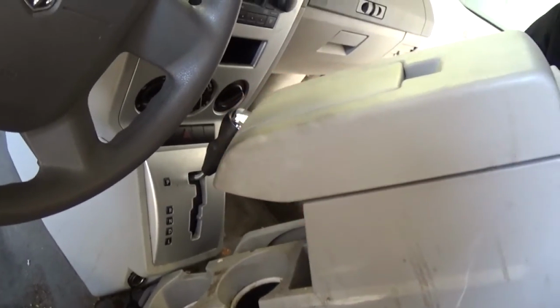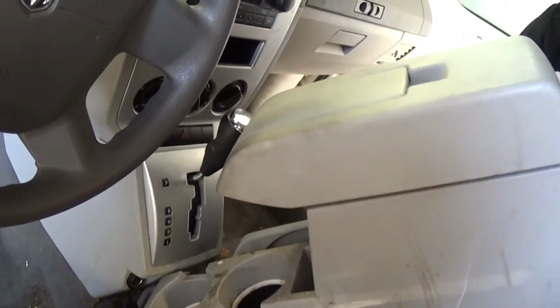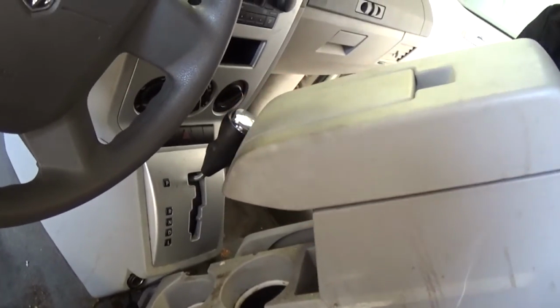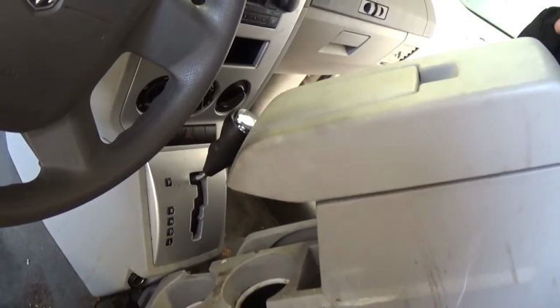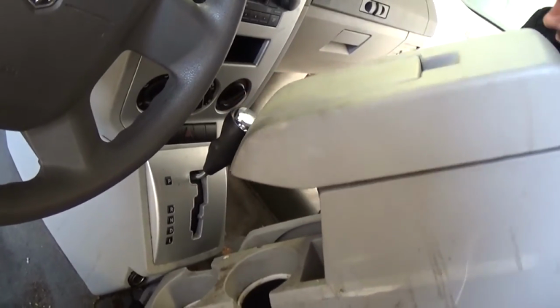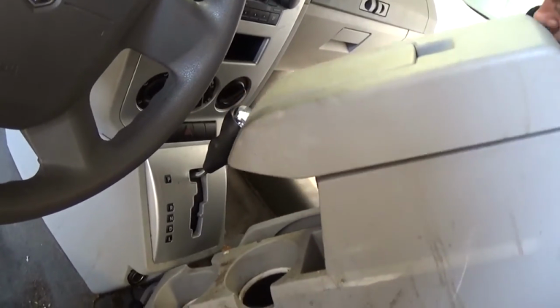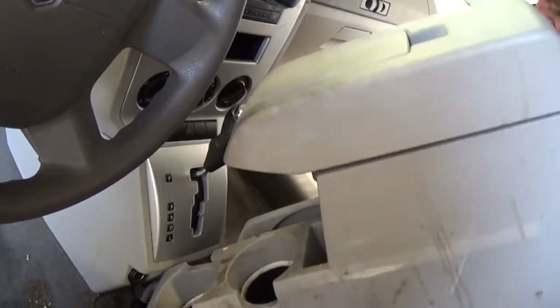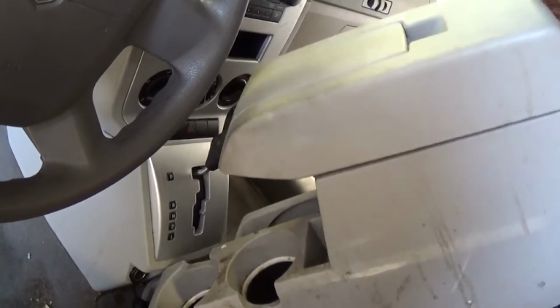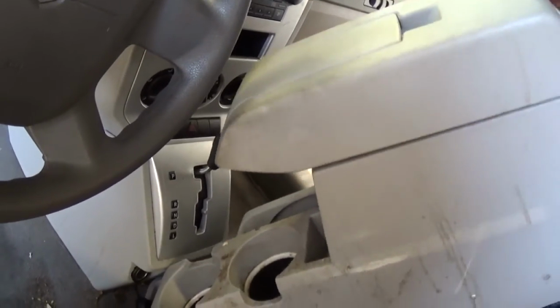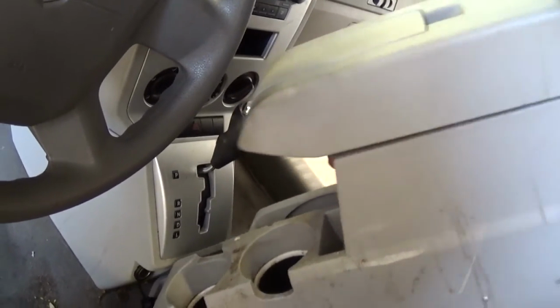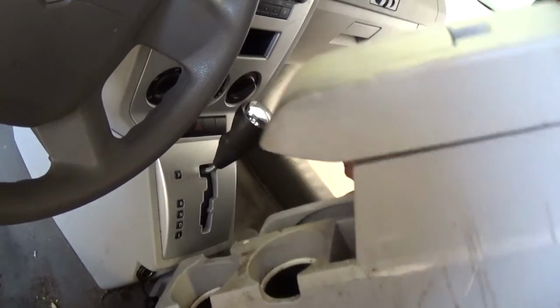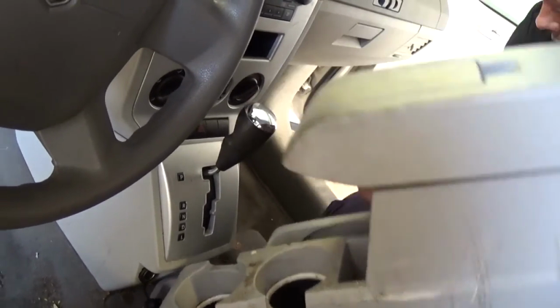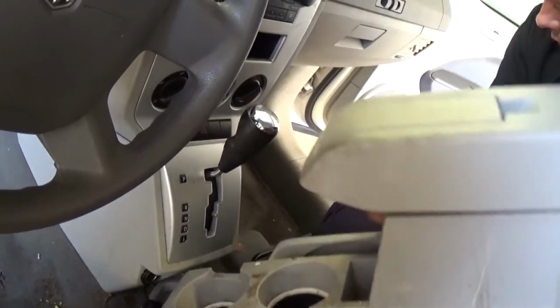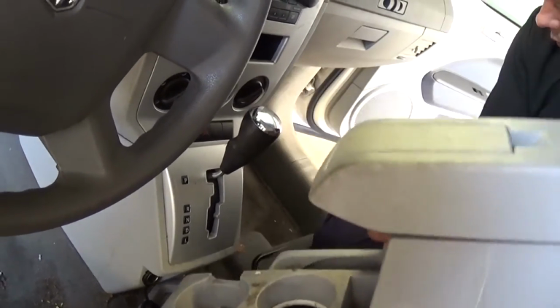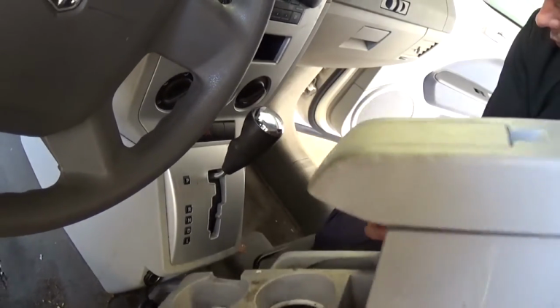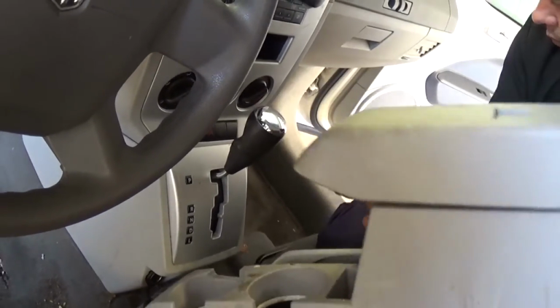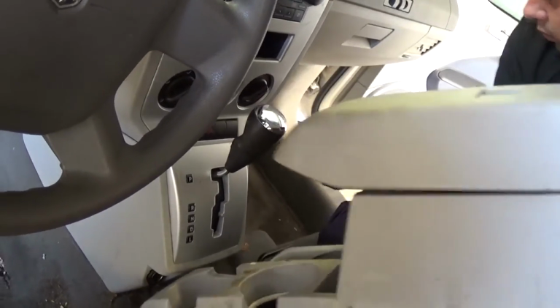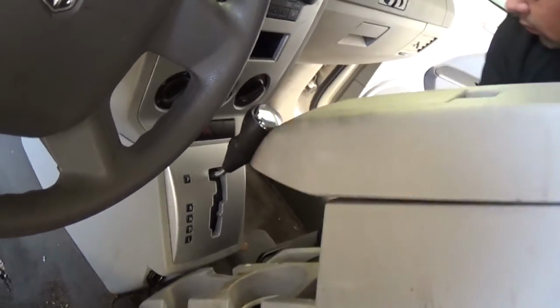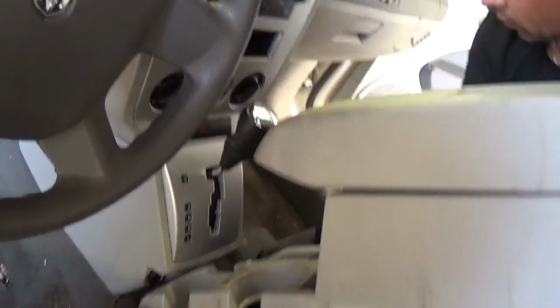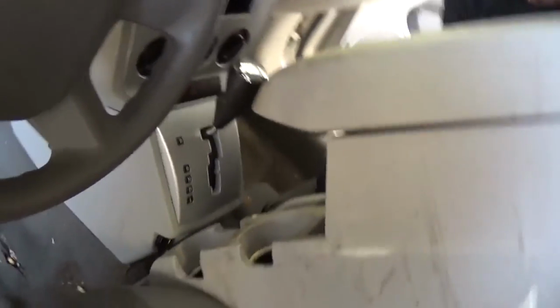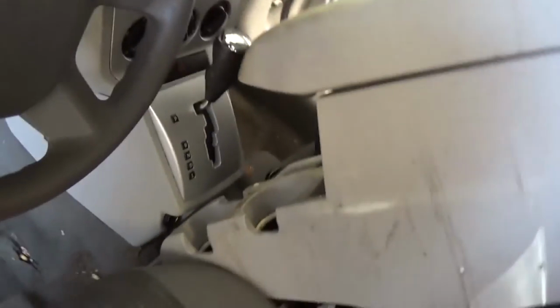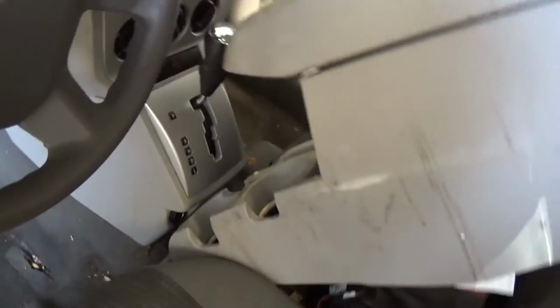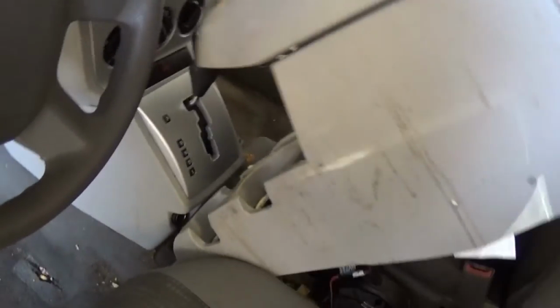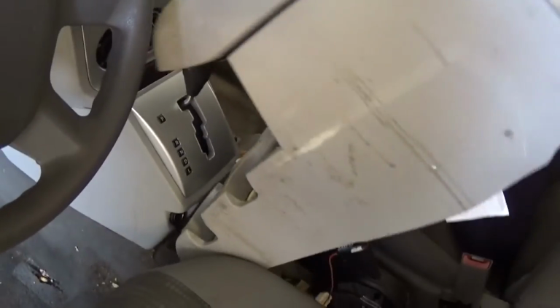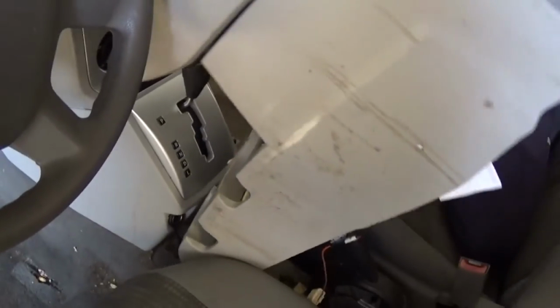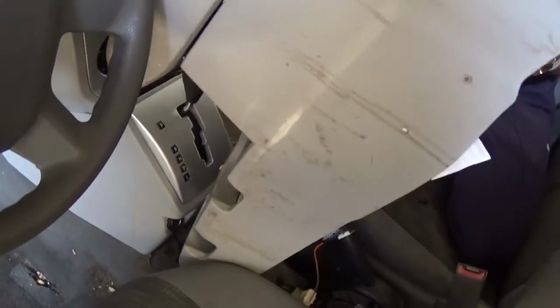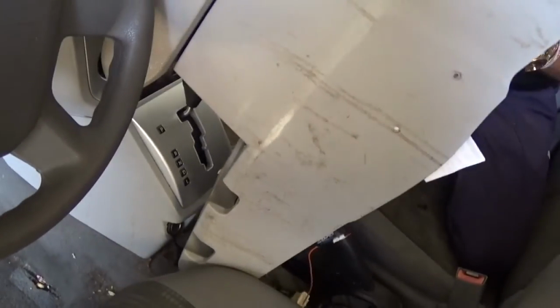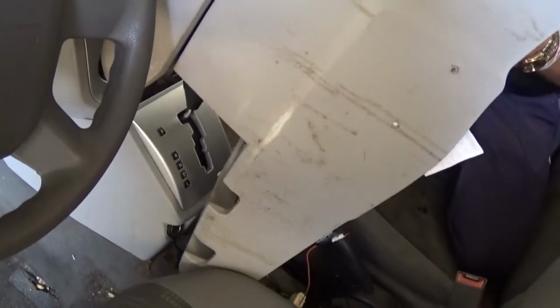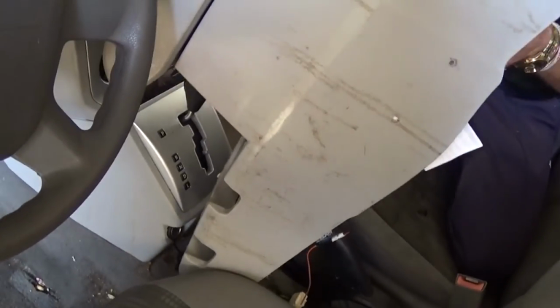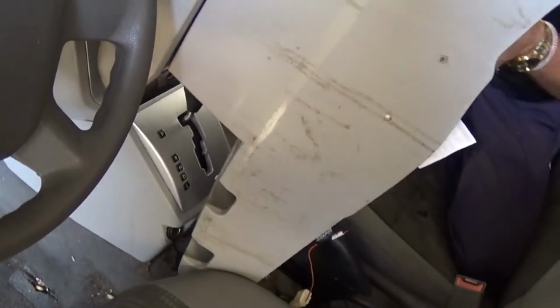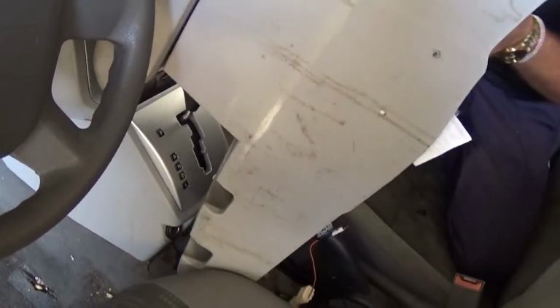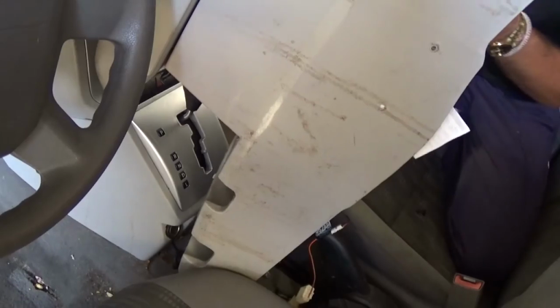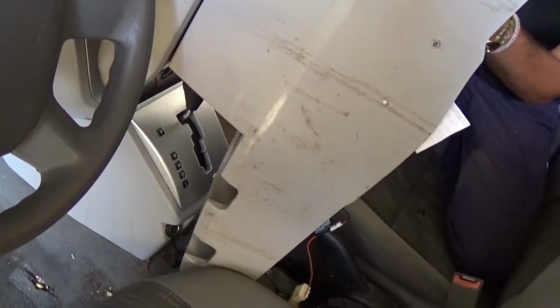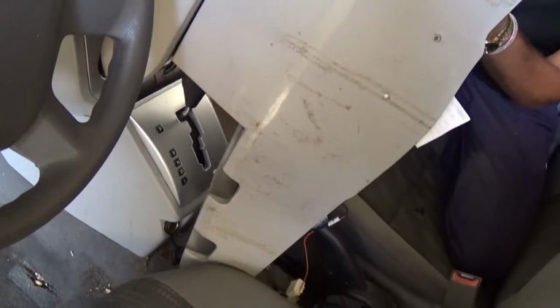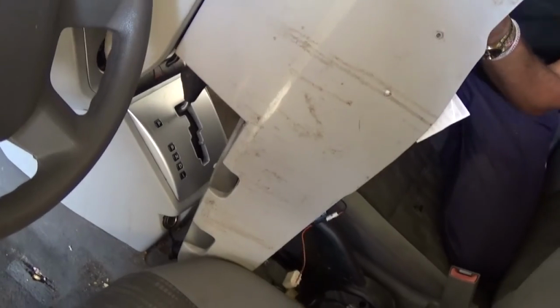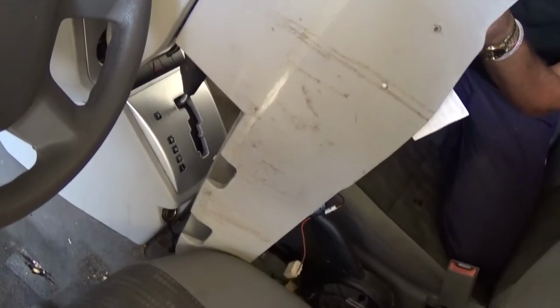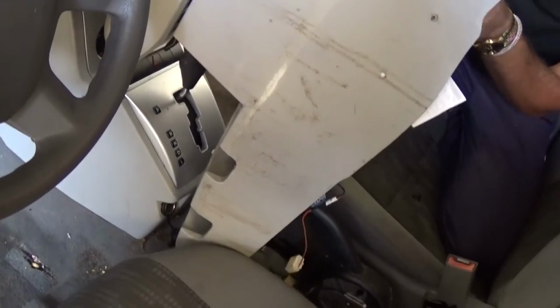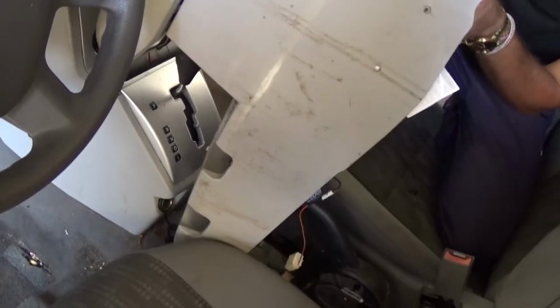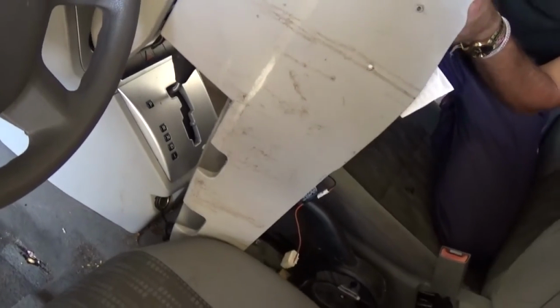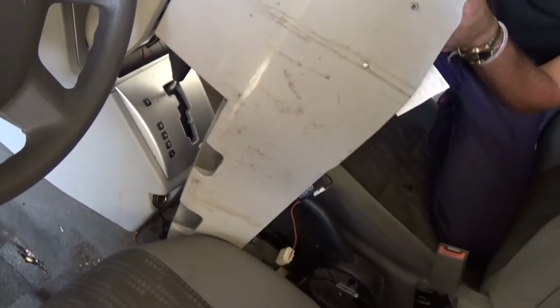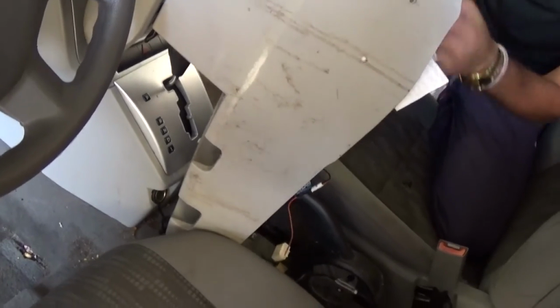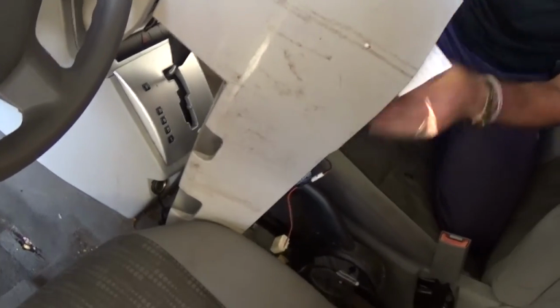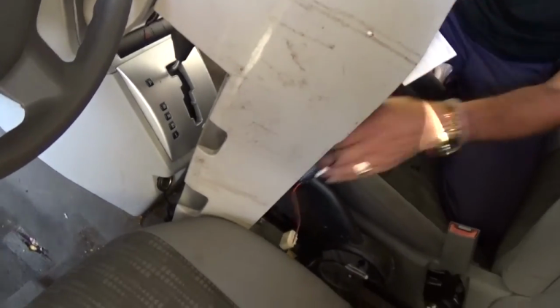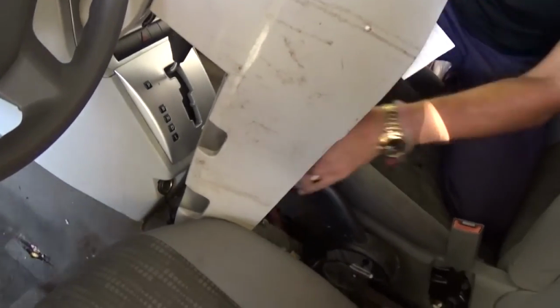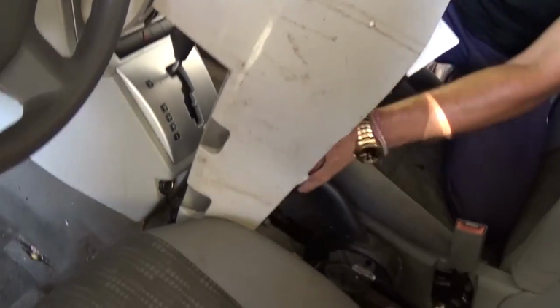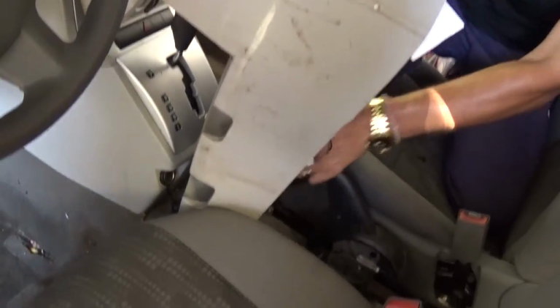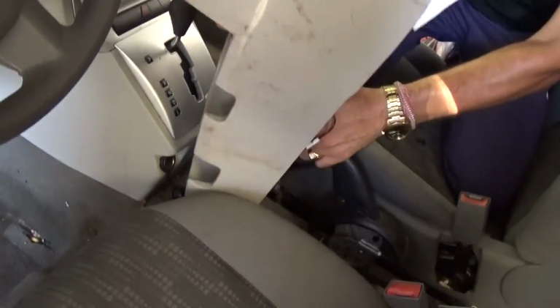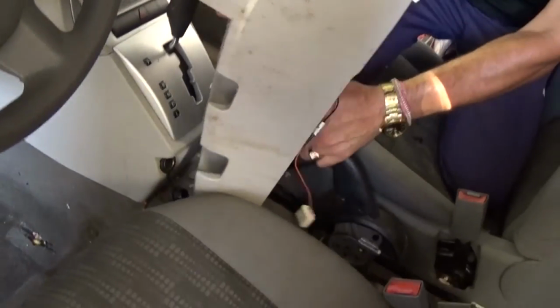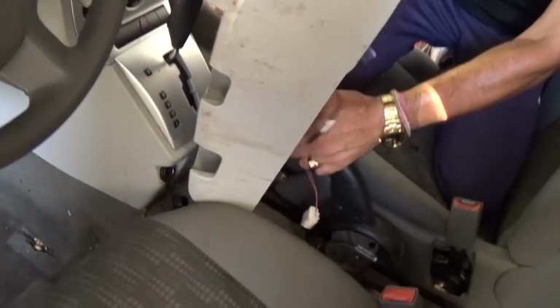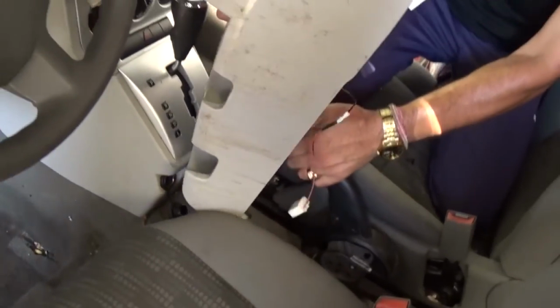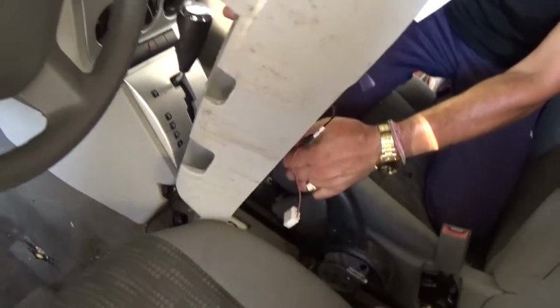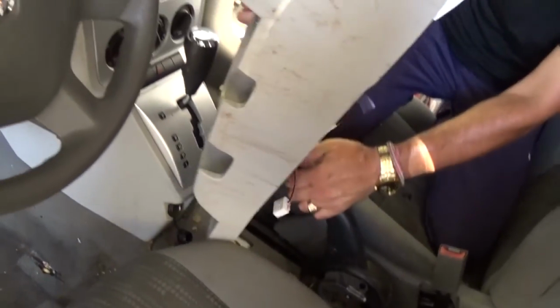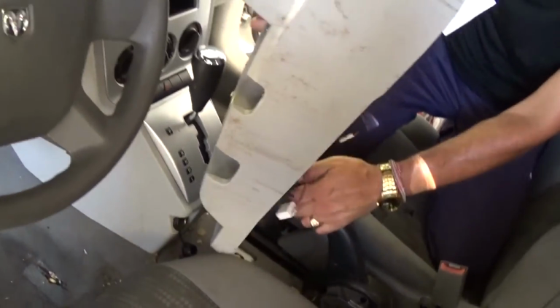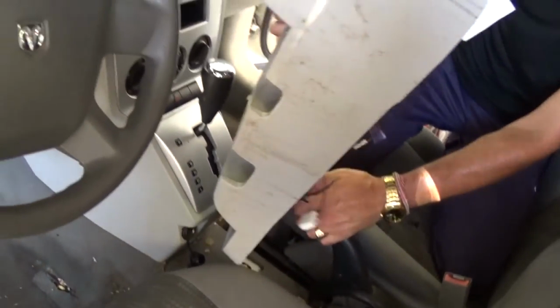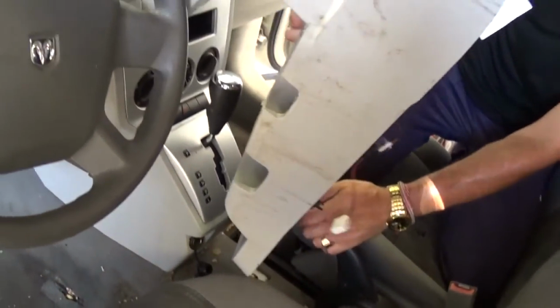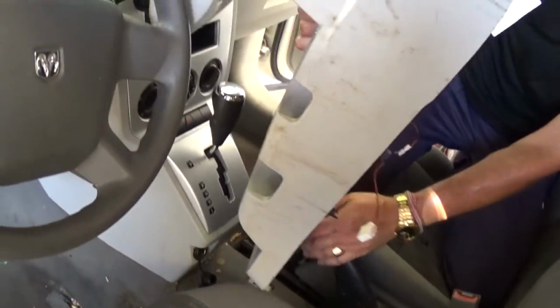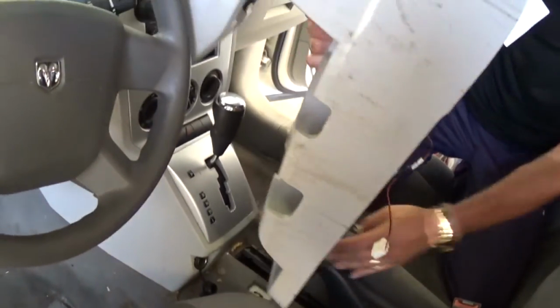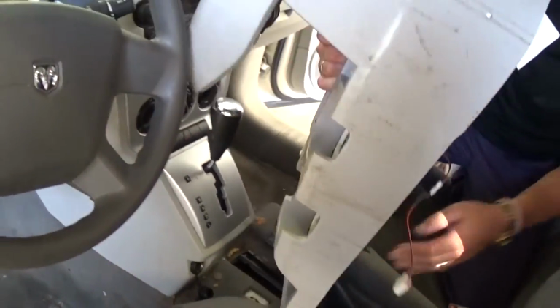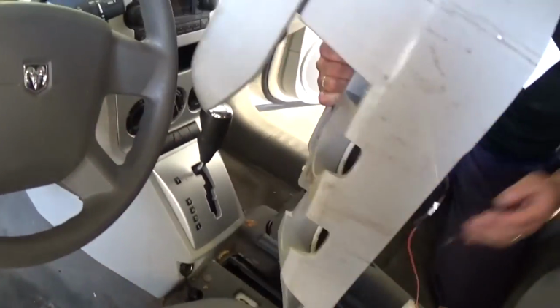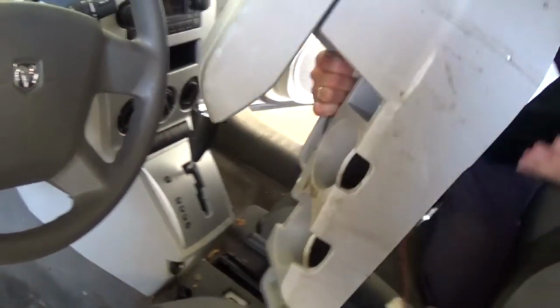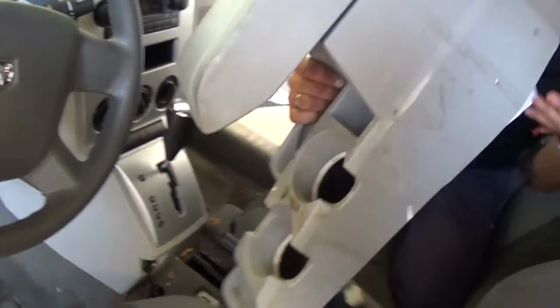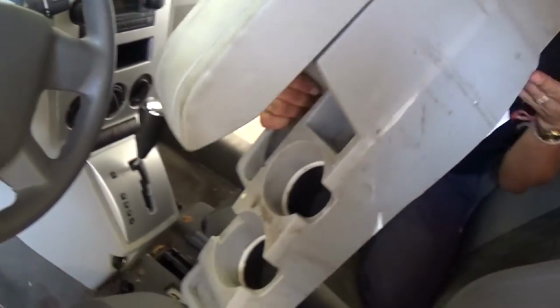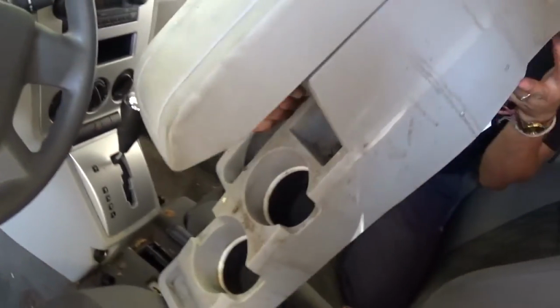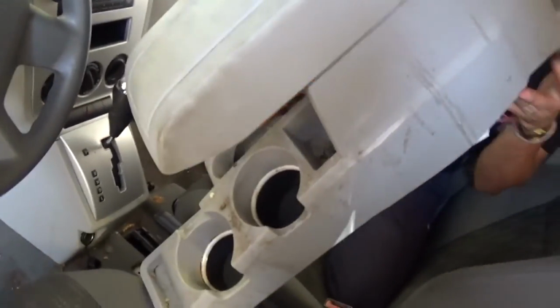Now the whole armrest assembly will come out of there. You need to turn it at a certain angle so you can get it out past the e-brake.